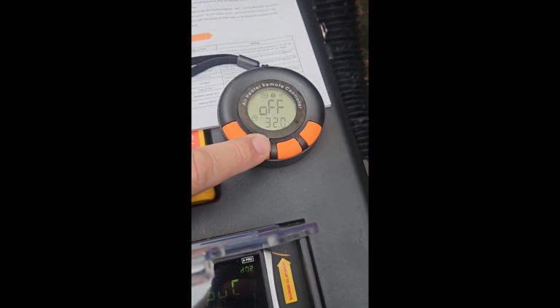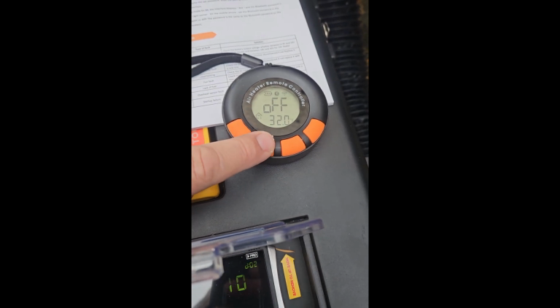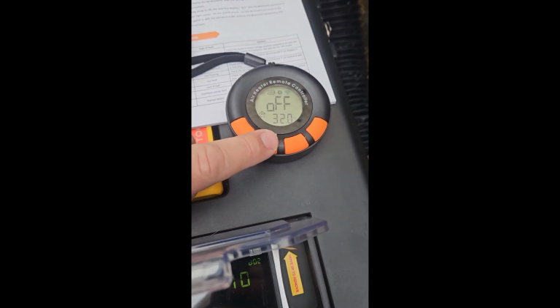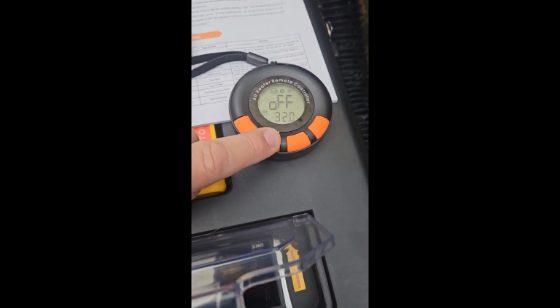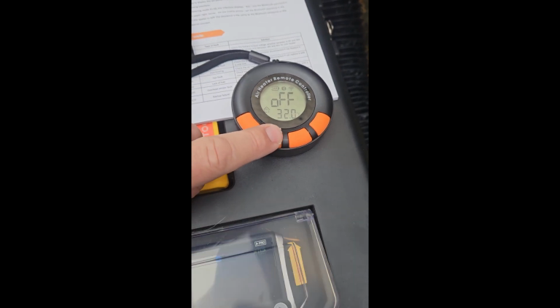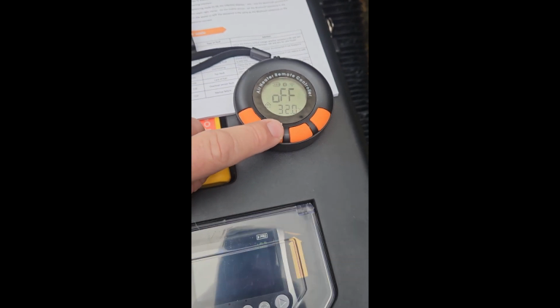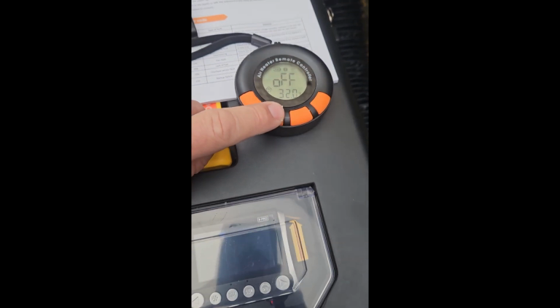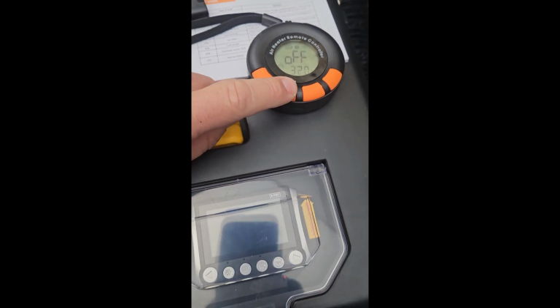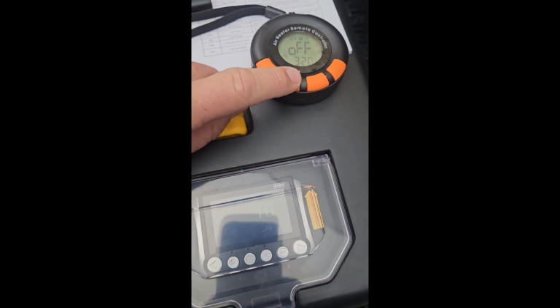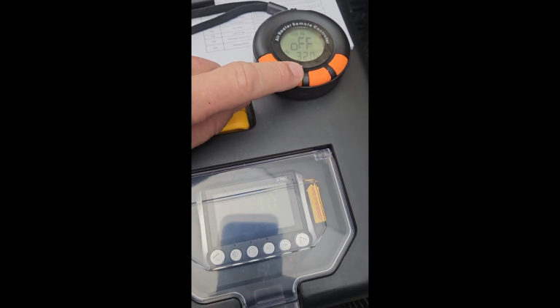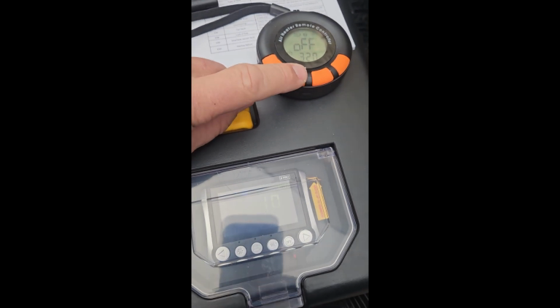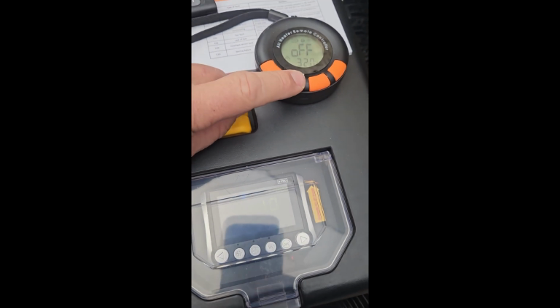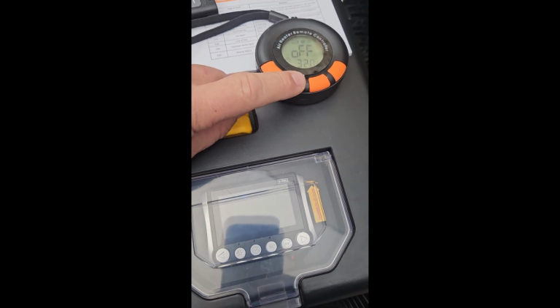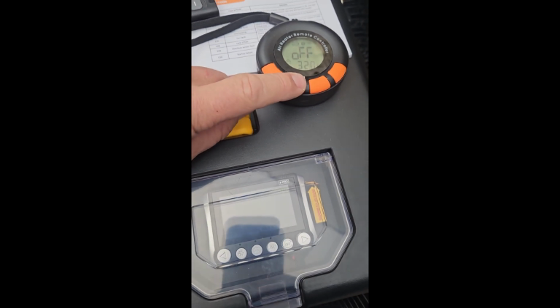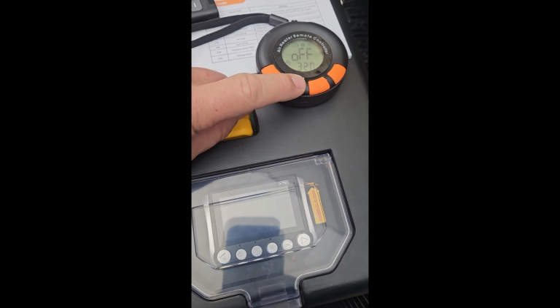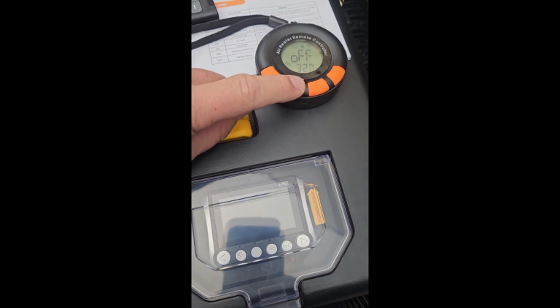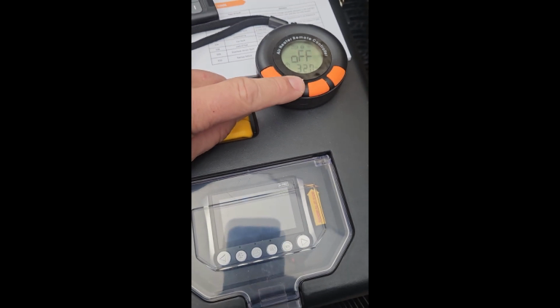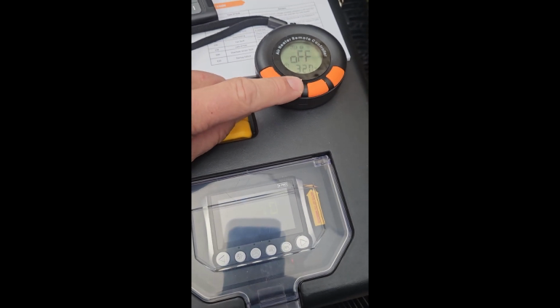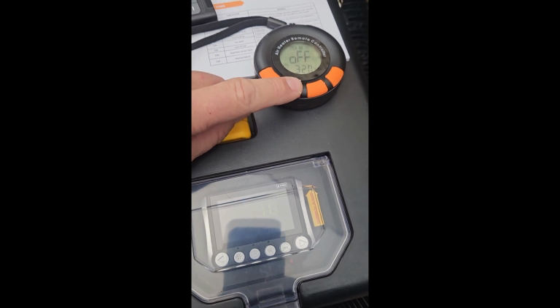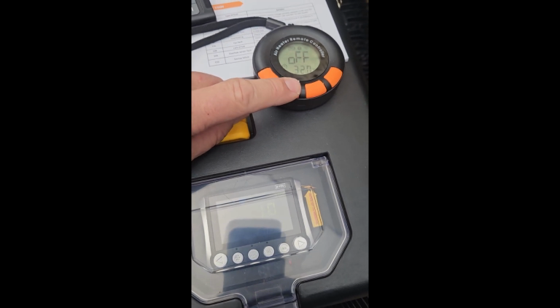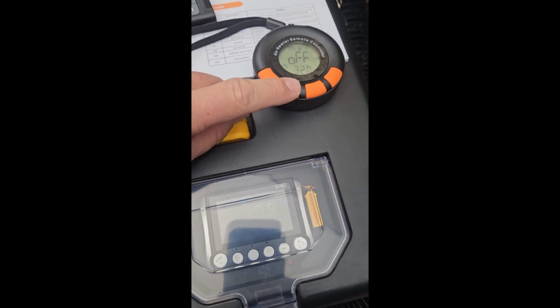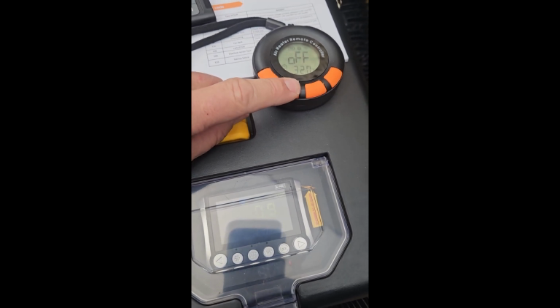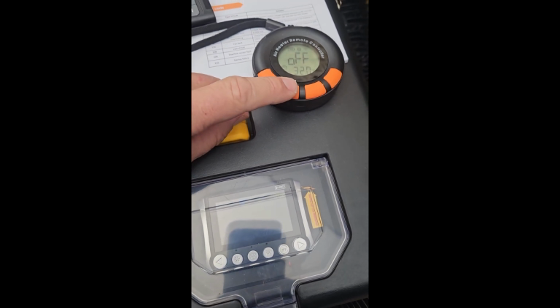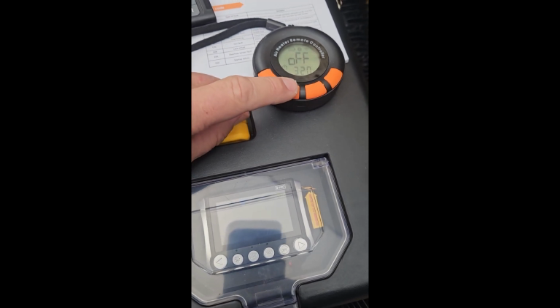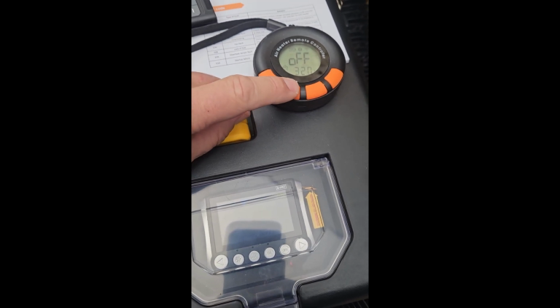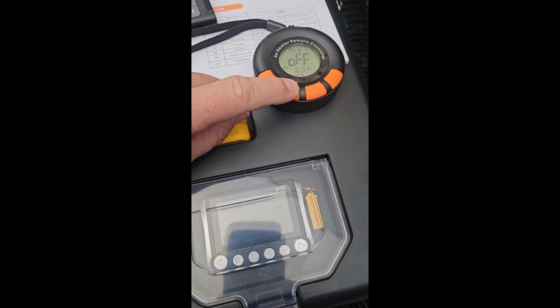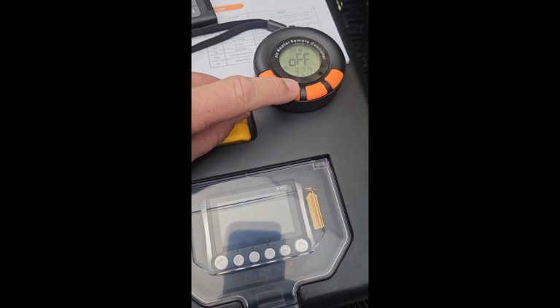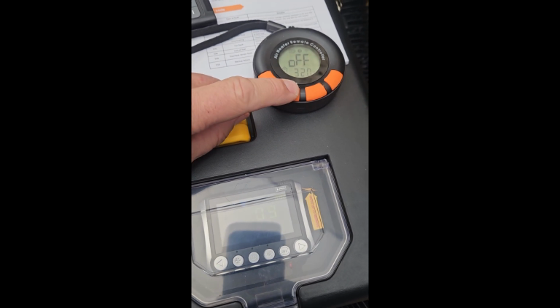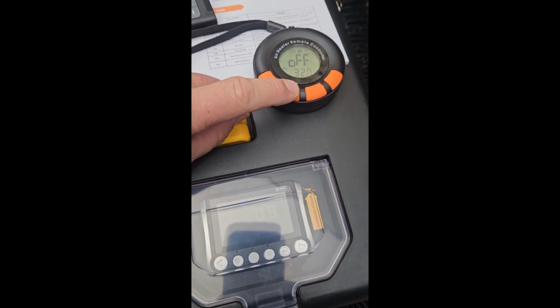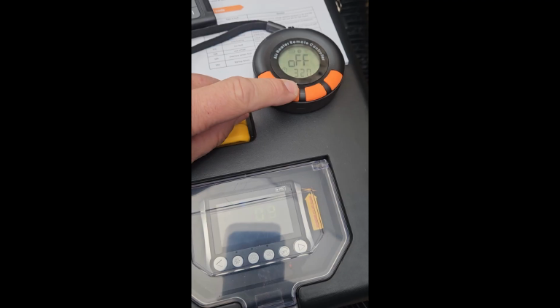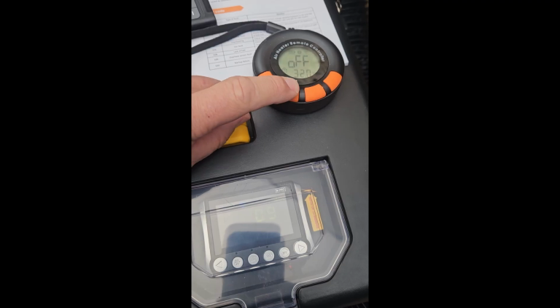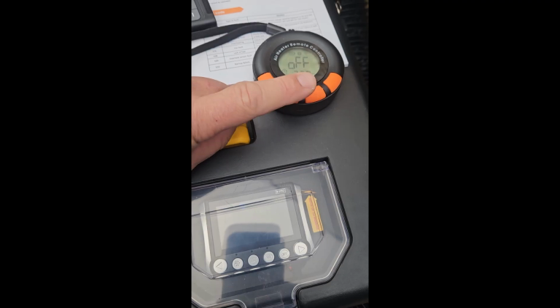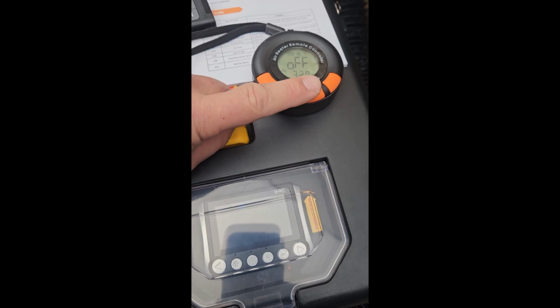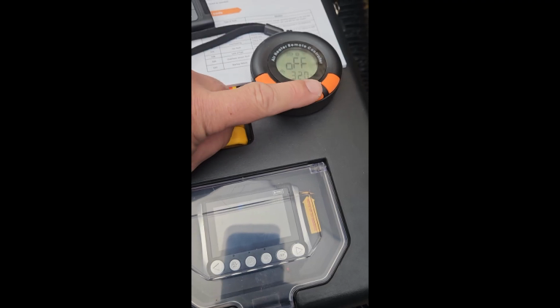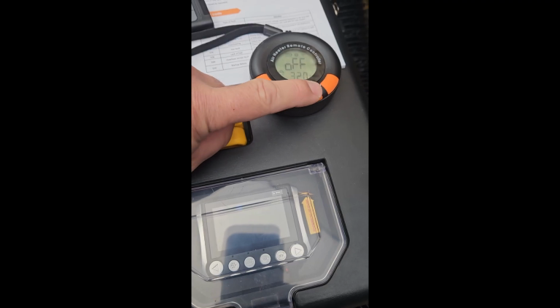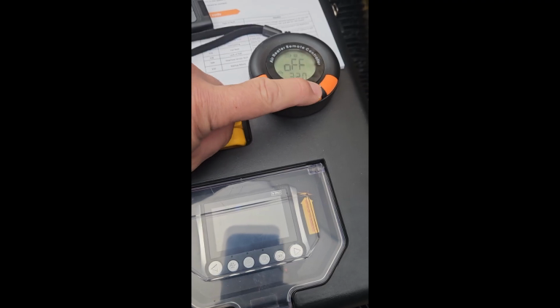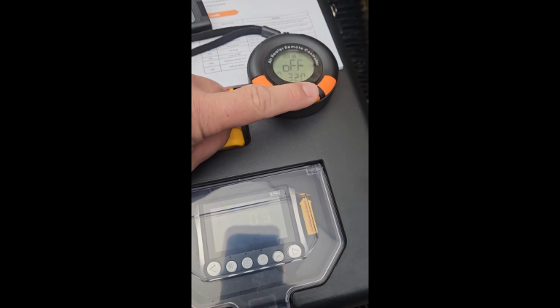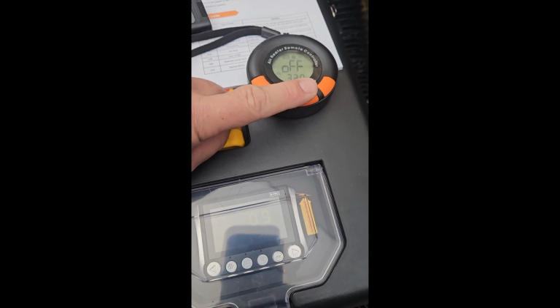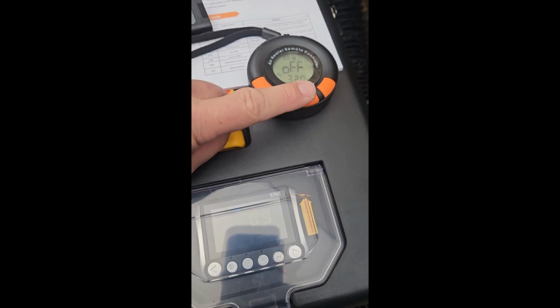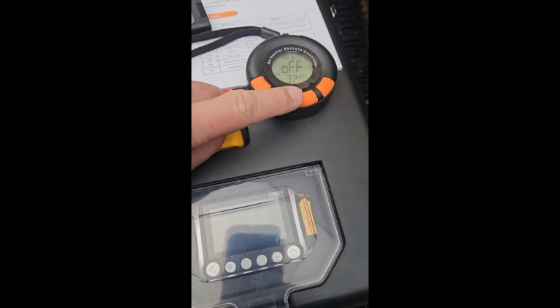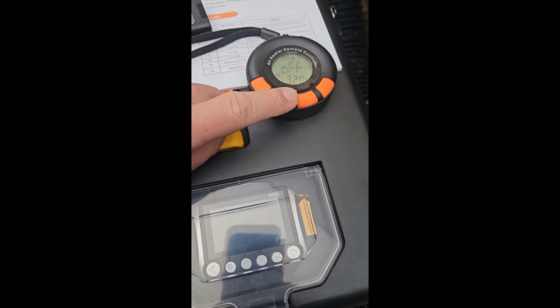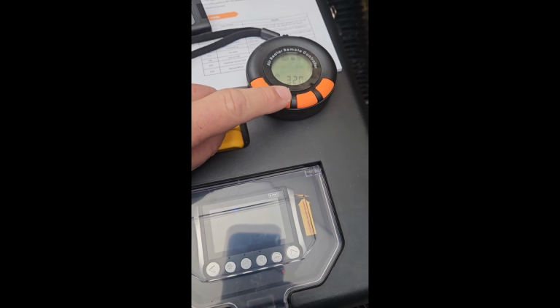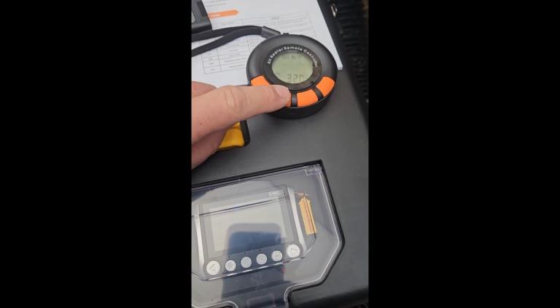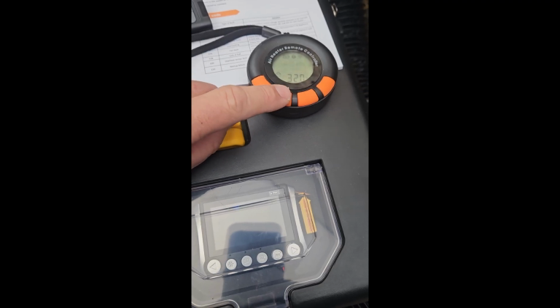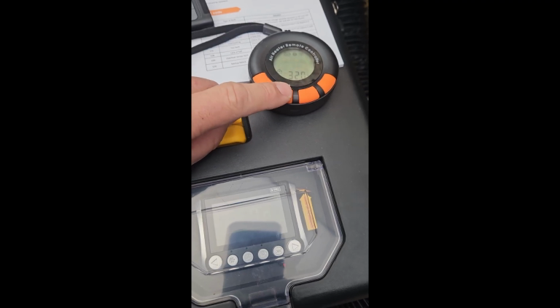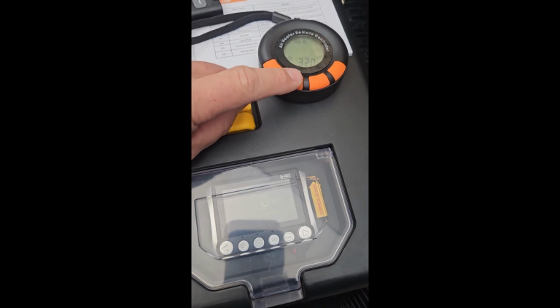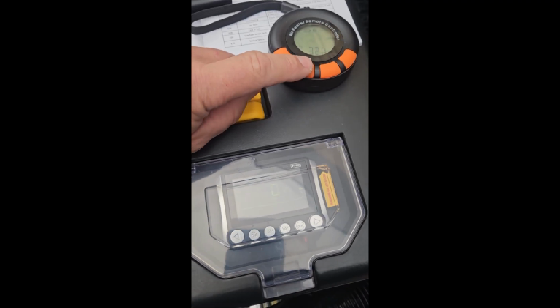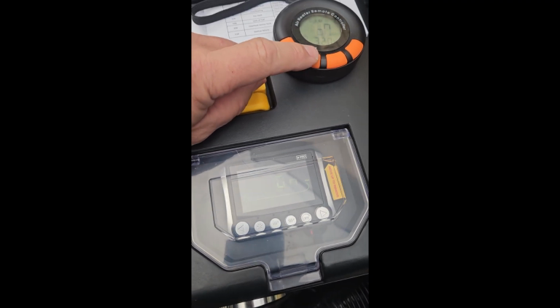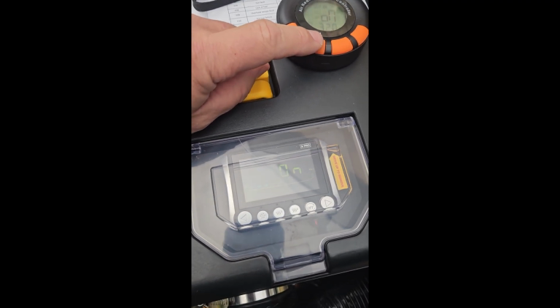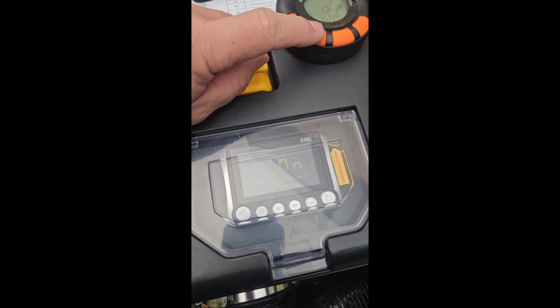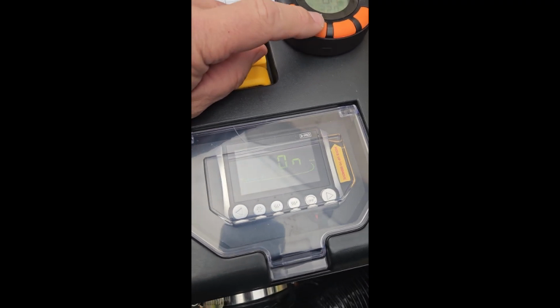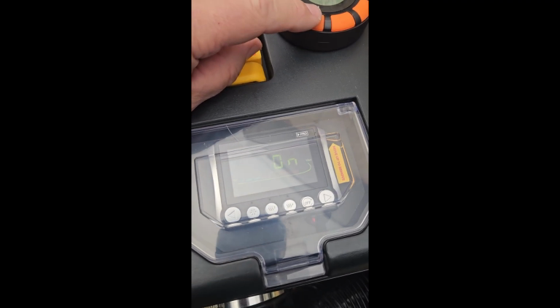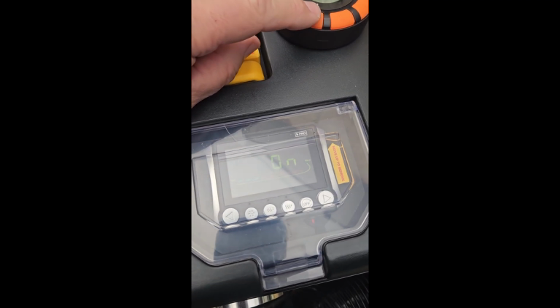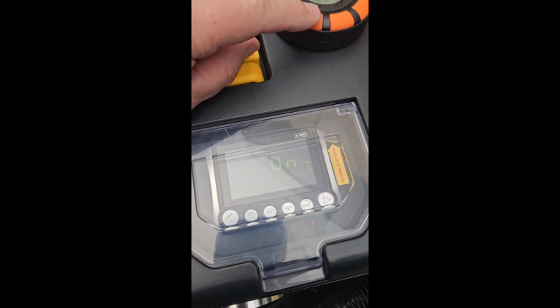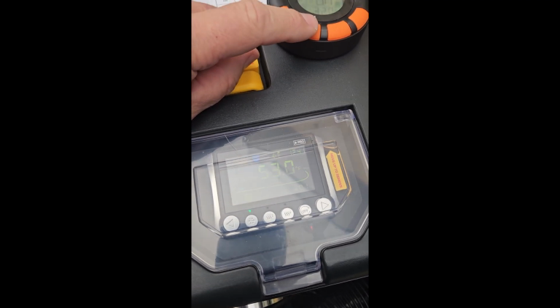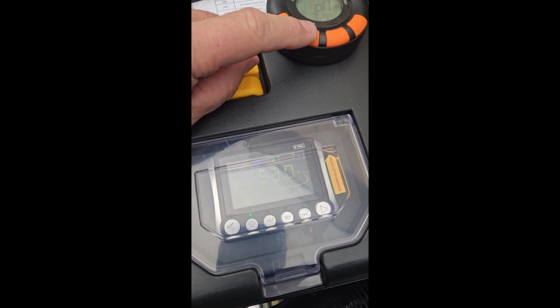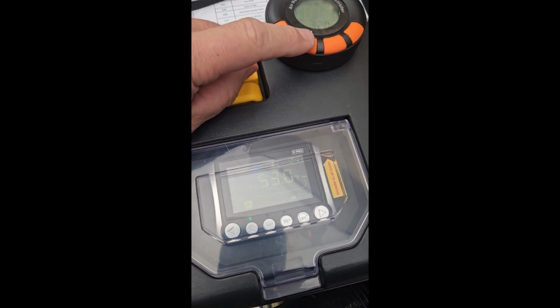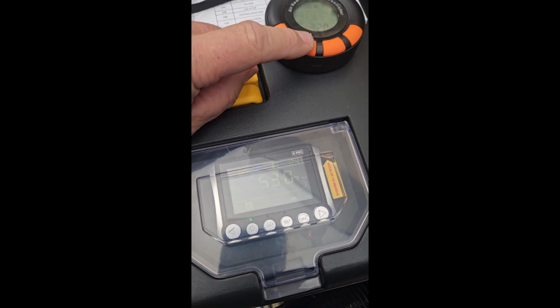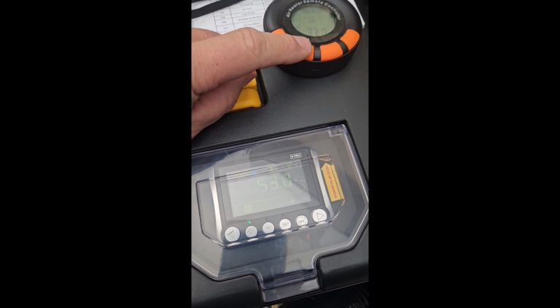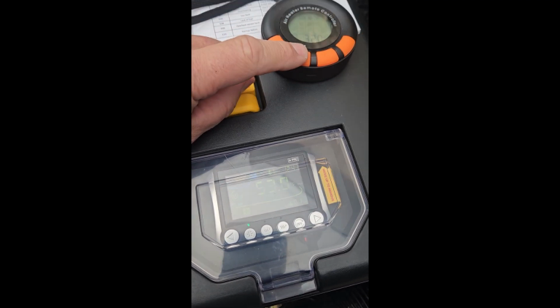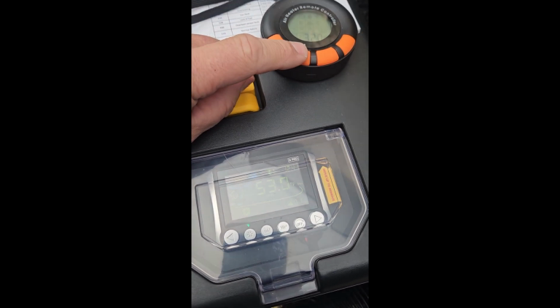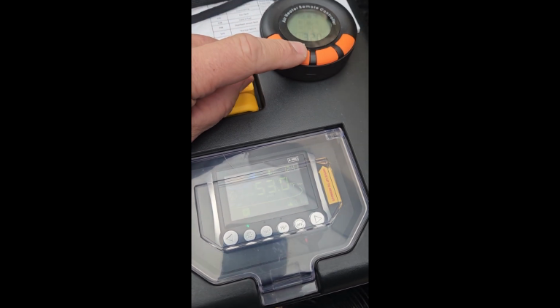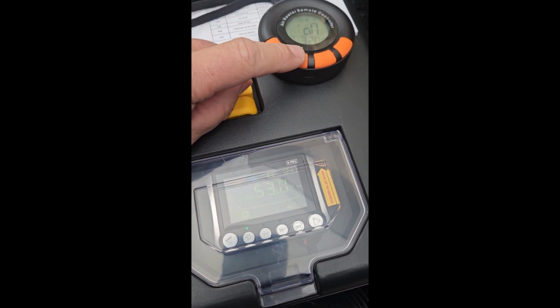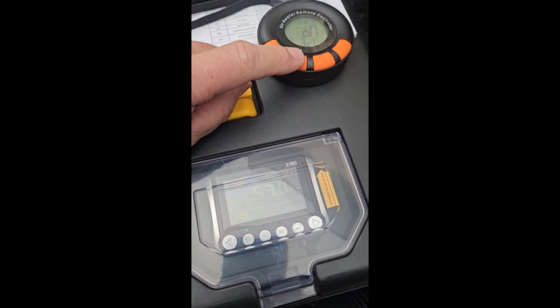You then can select the operating mode, temperatures, and change settings of the heater from the remote.